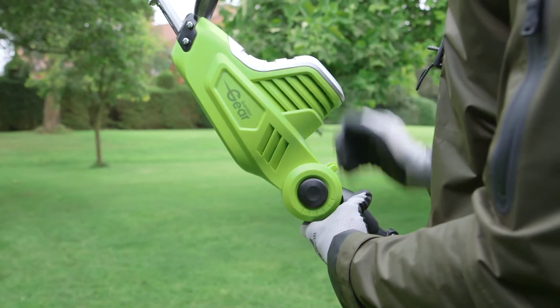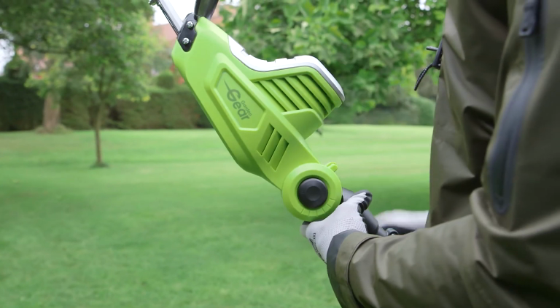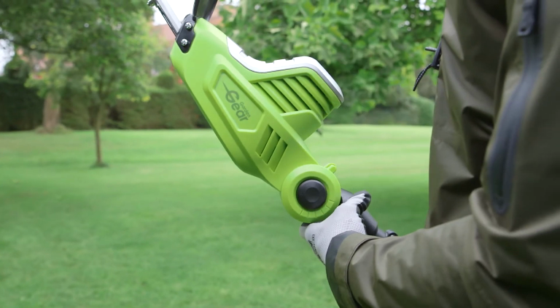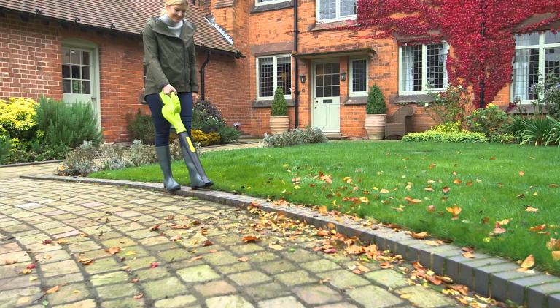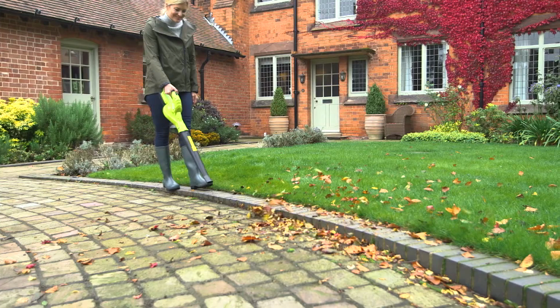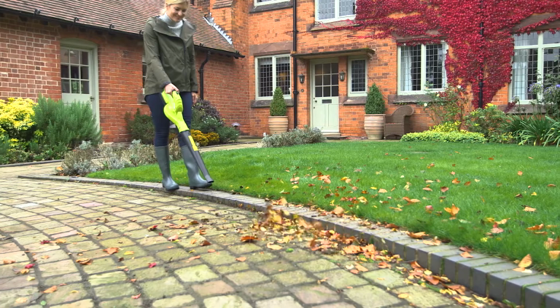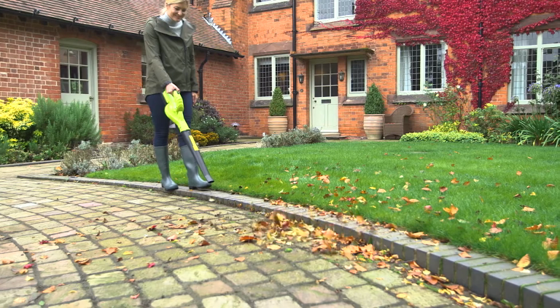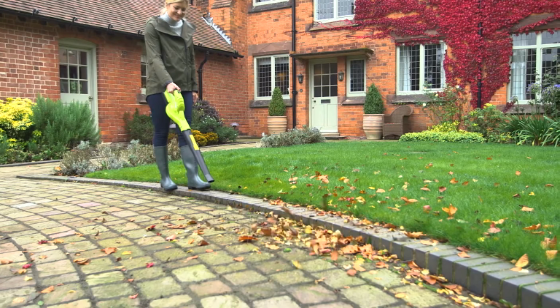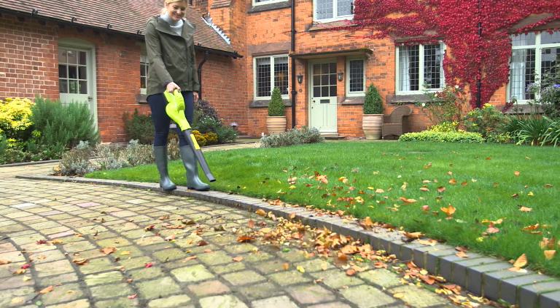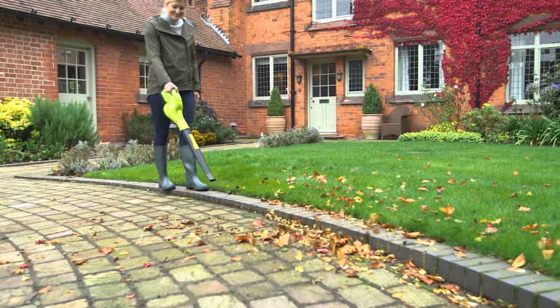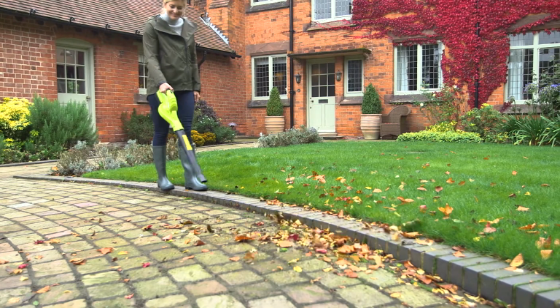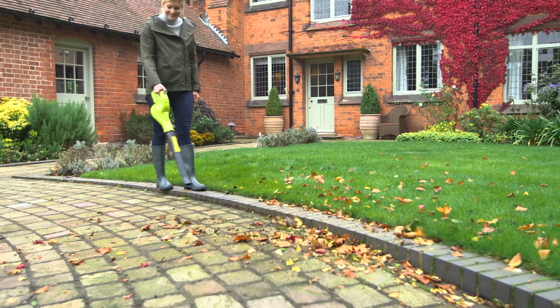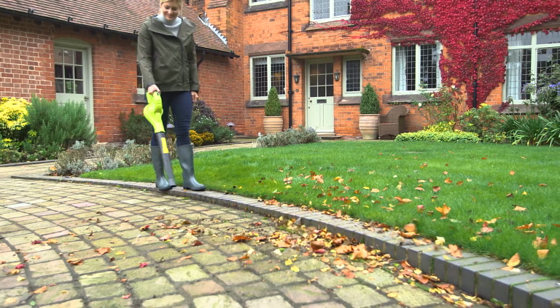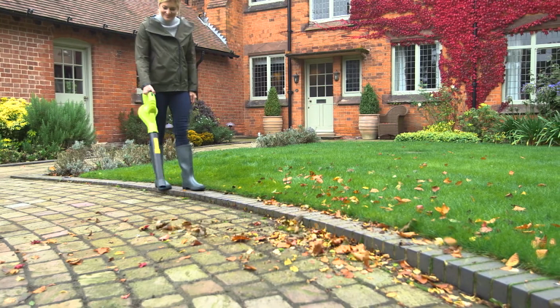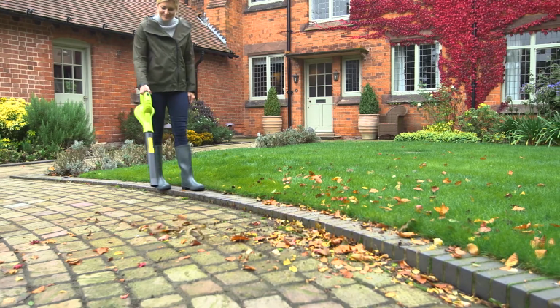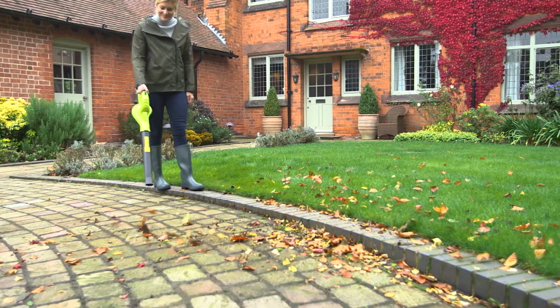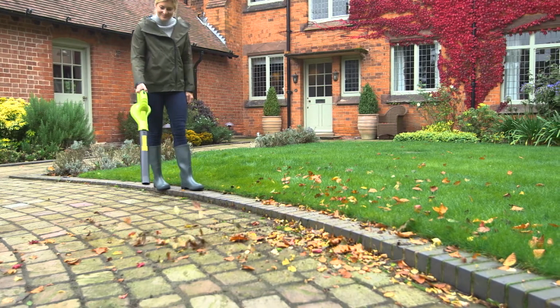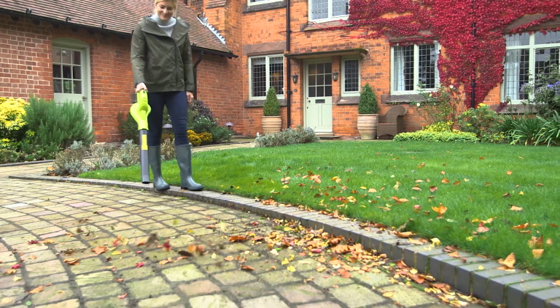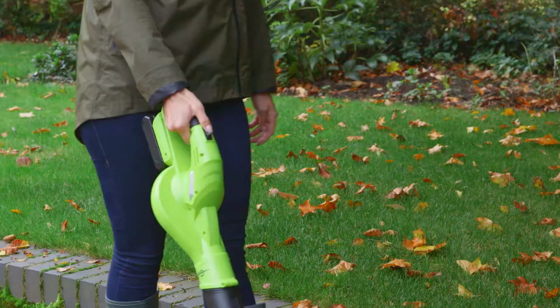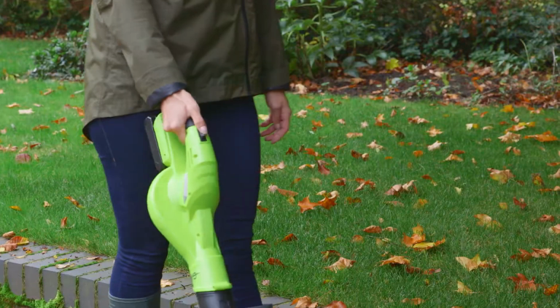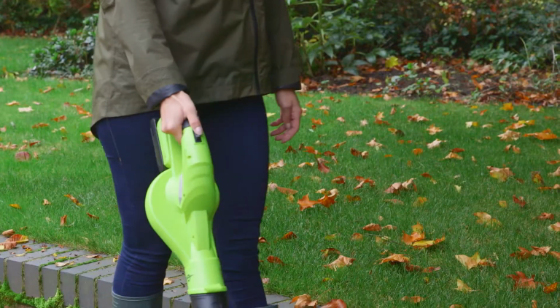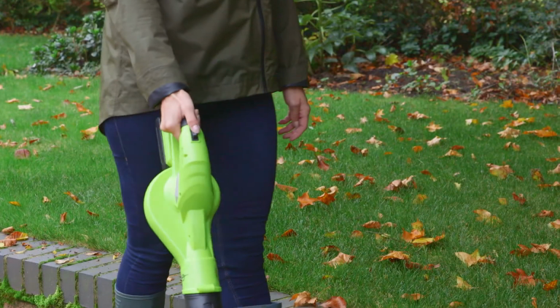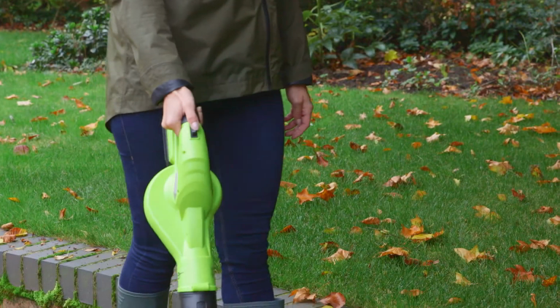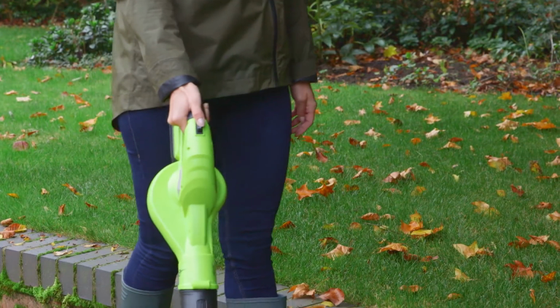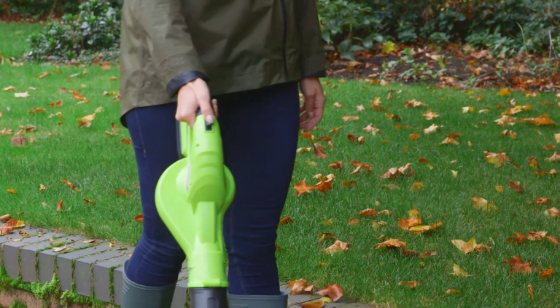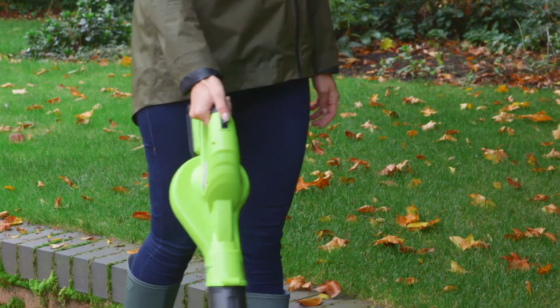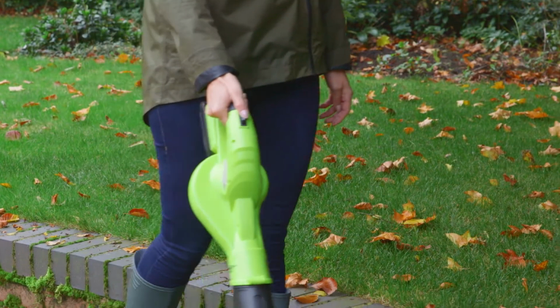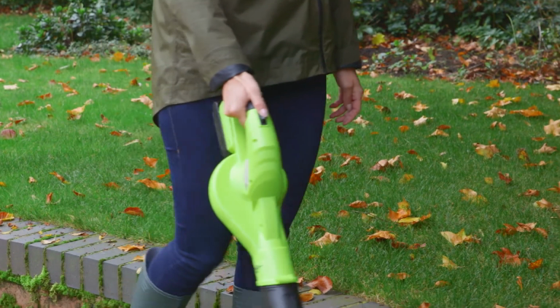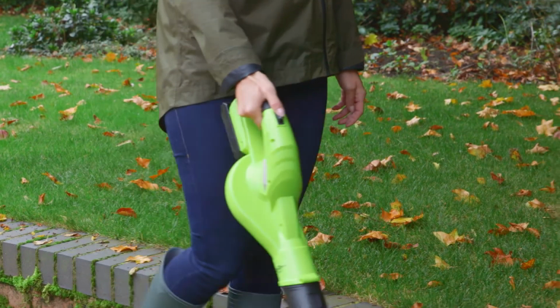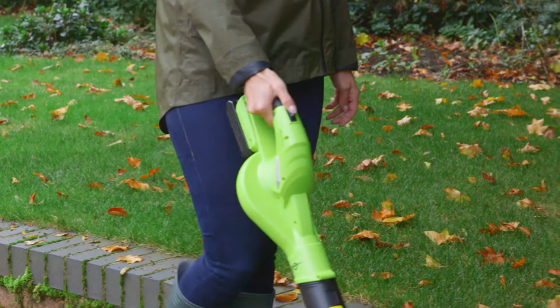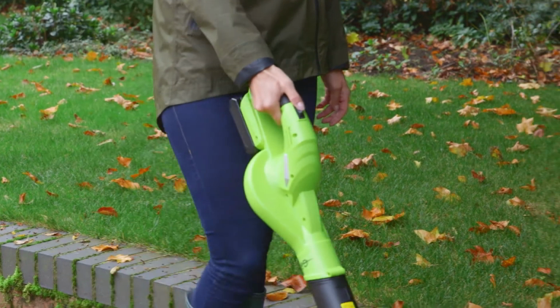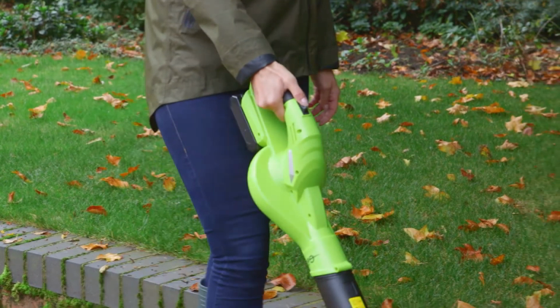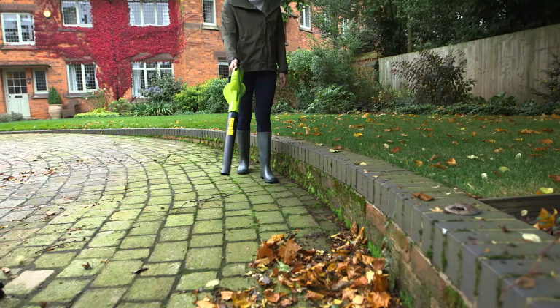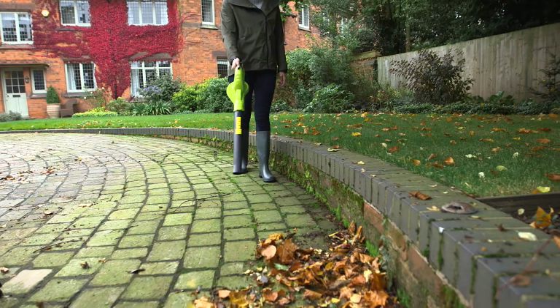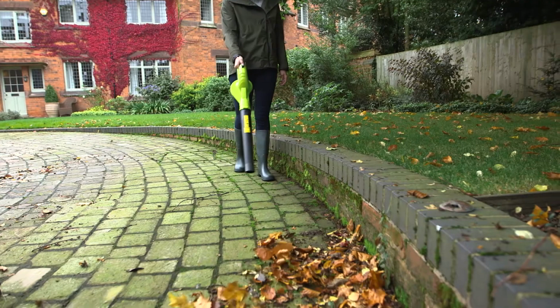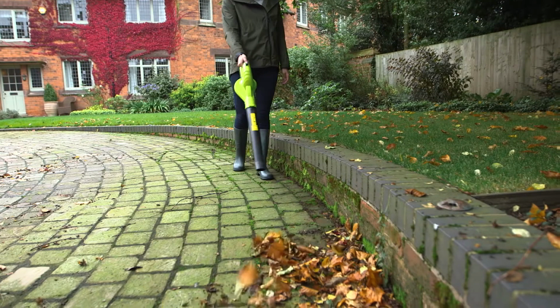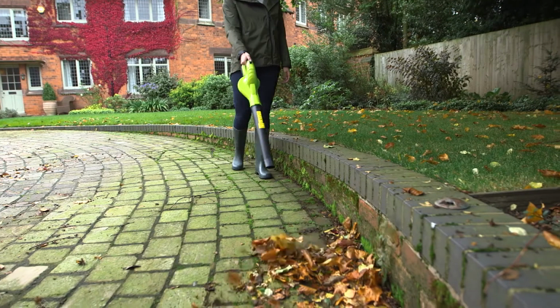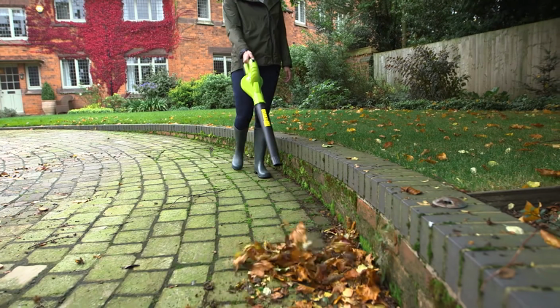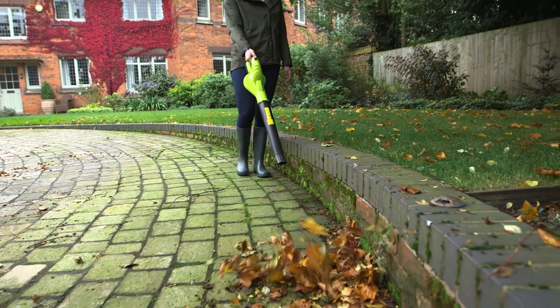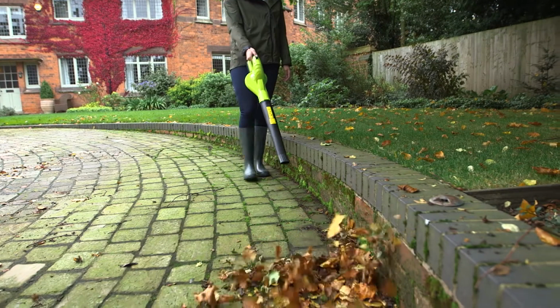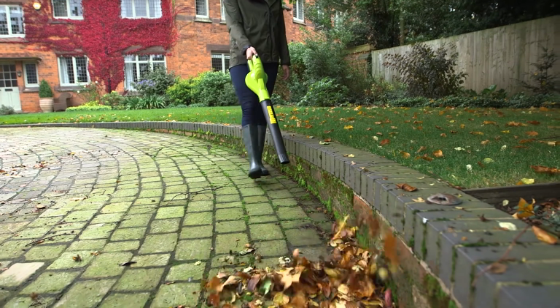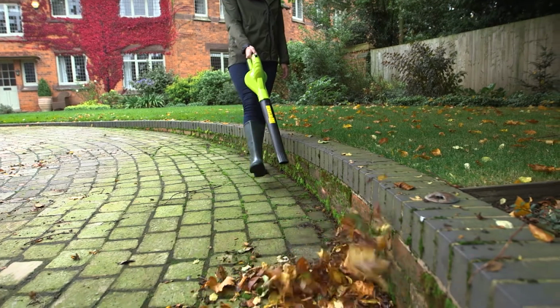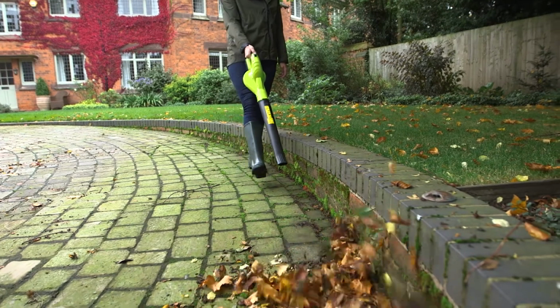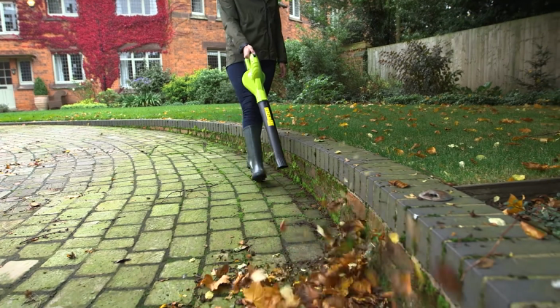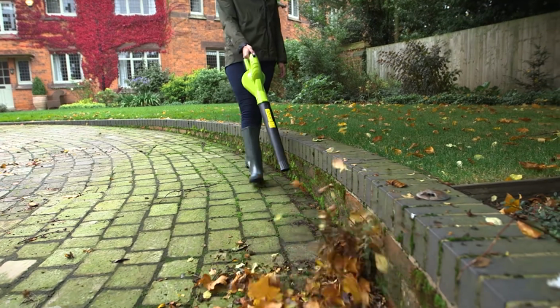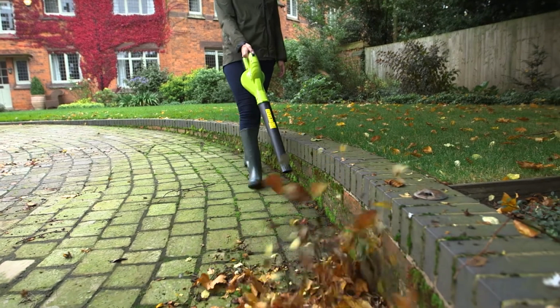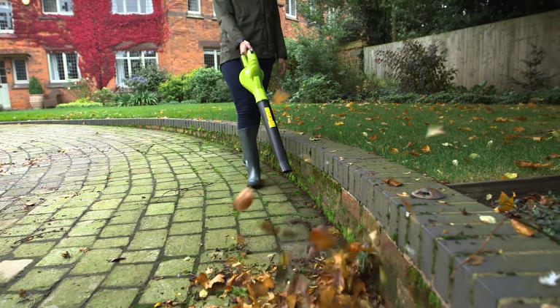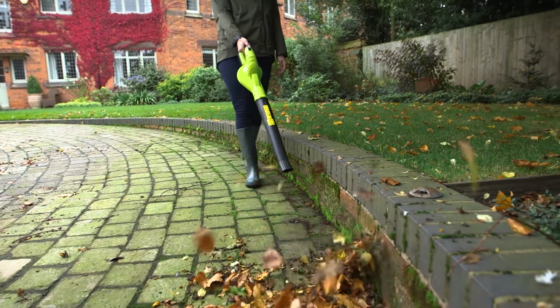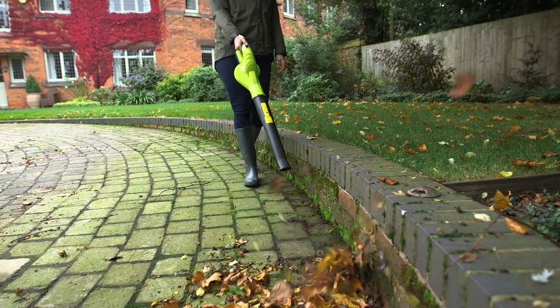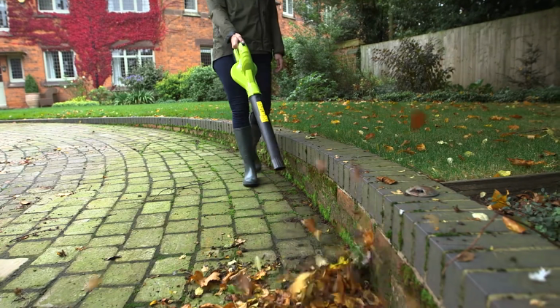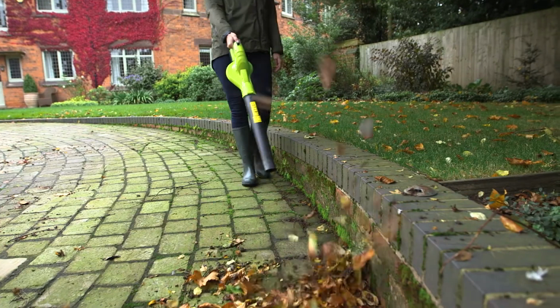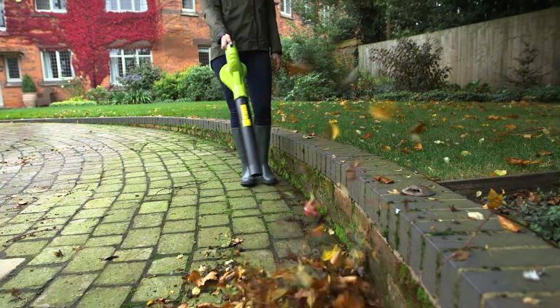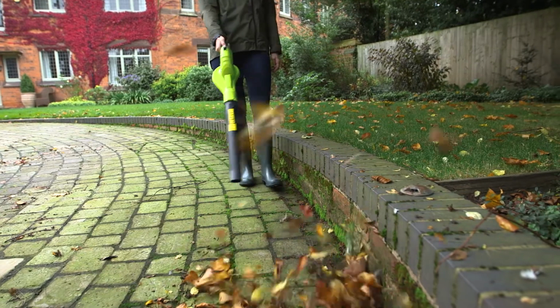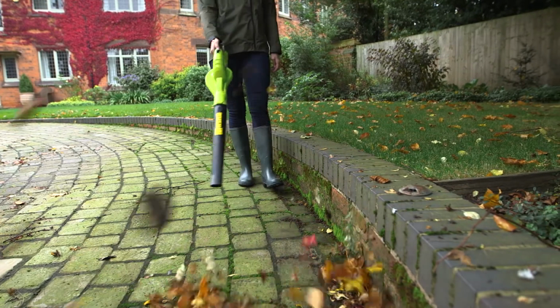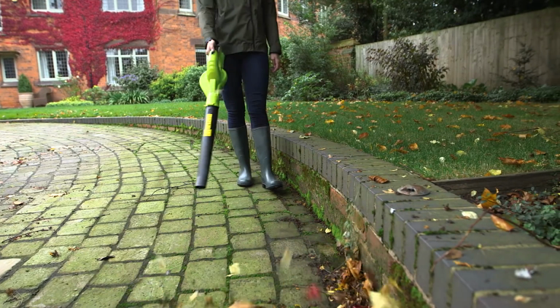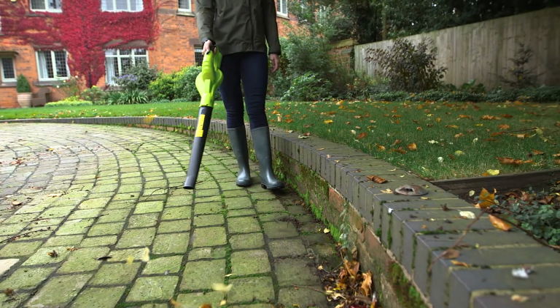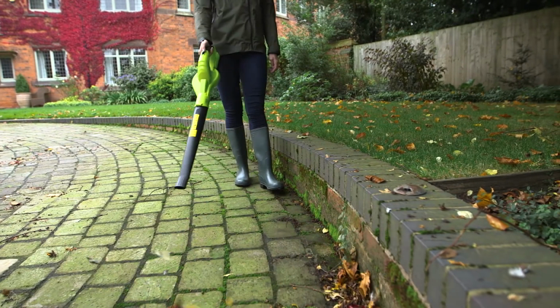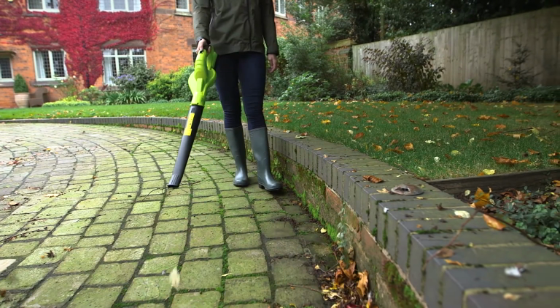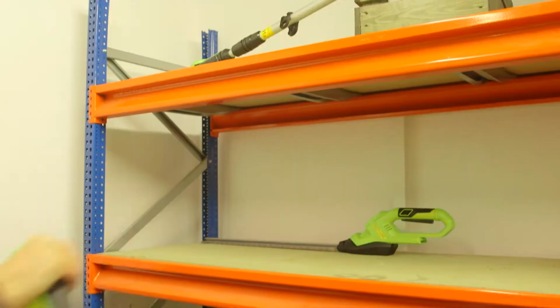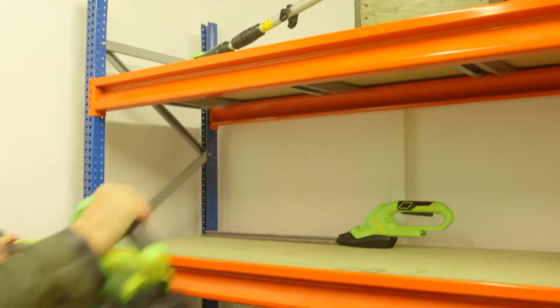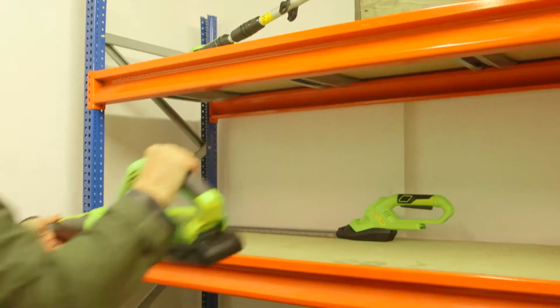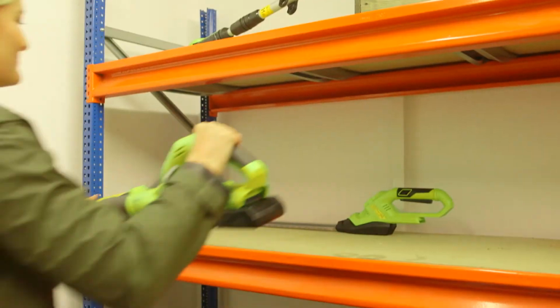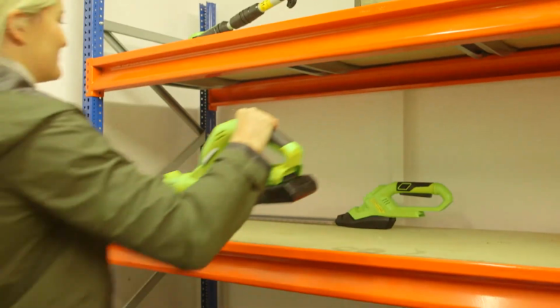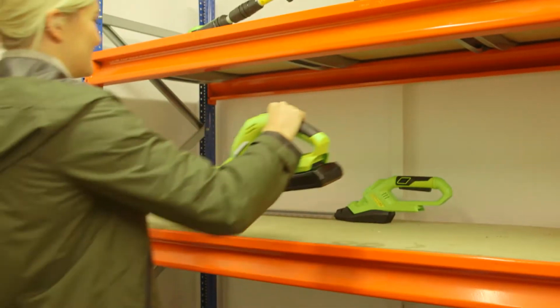The cordless leaf blower's long tube is ideal for blowing leaves out of those hard to reach areas and stores easily away.